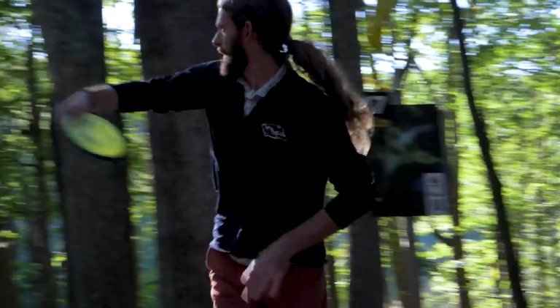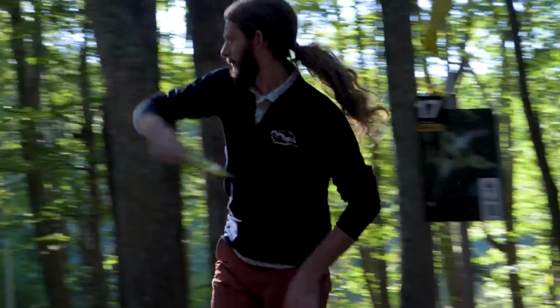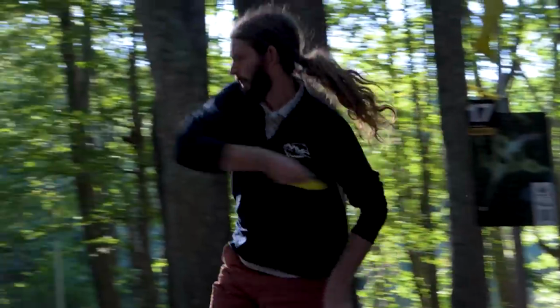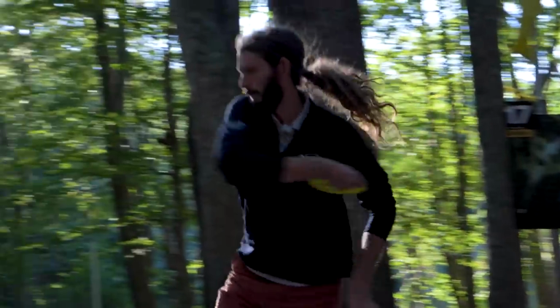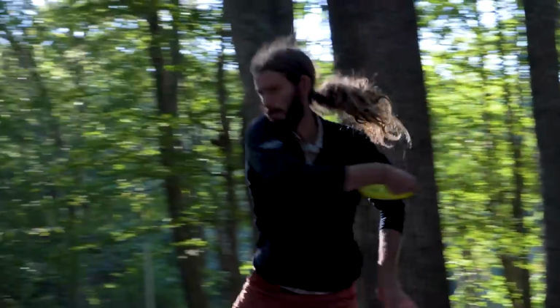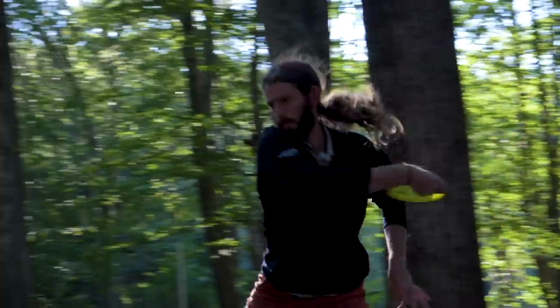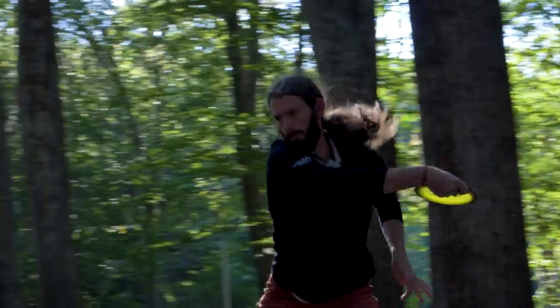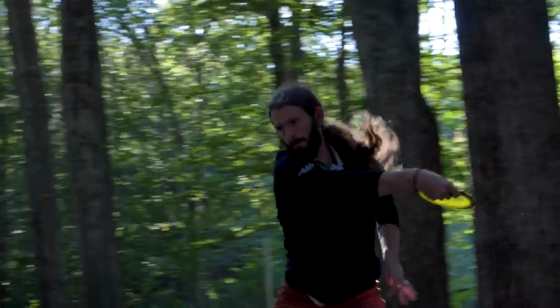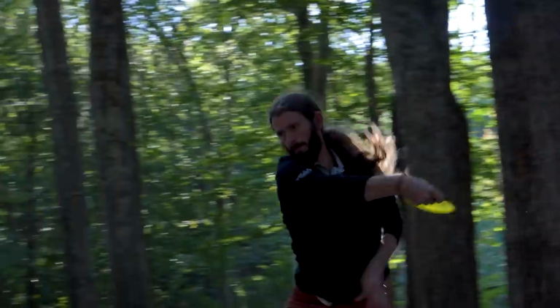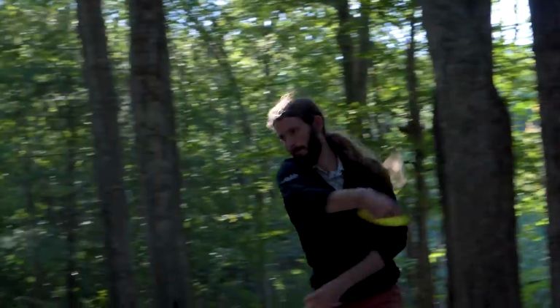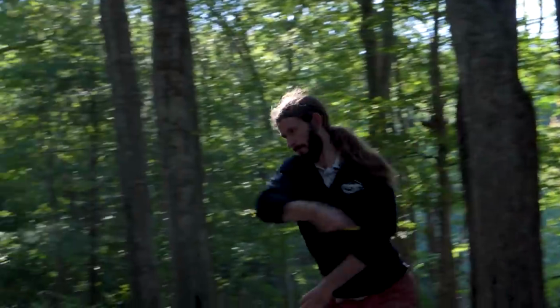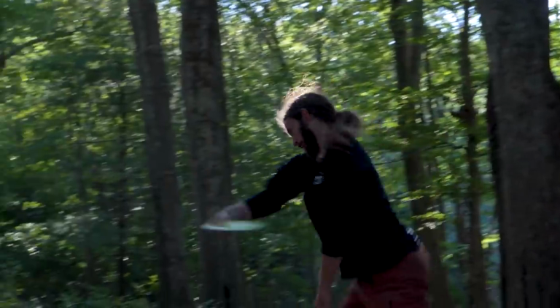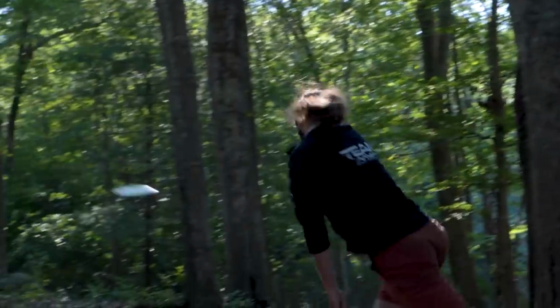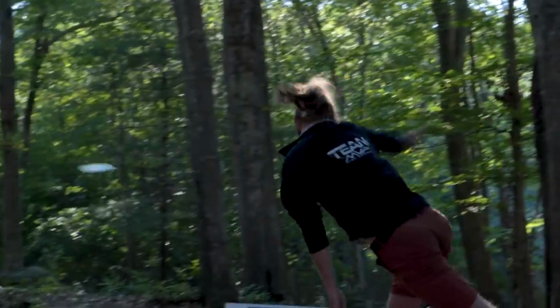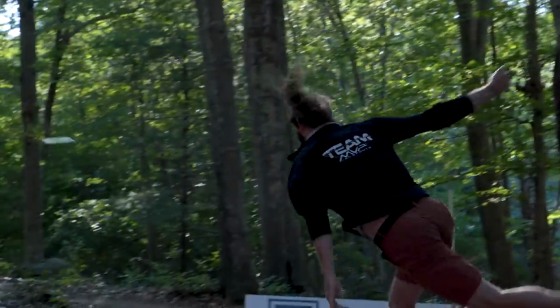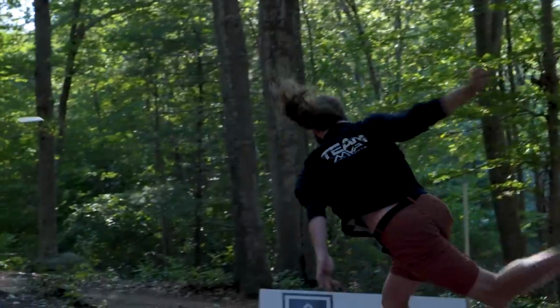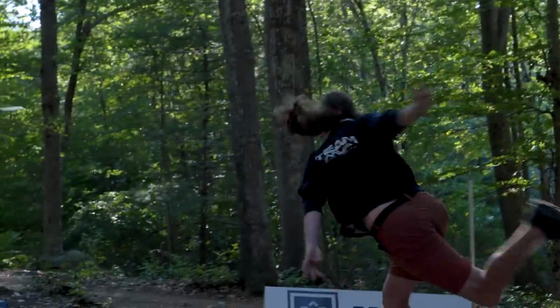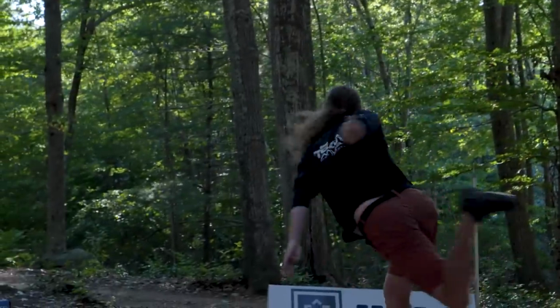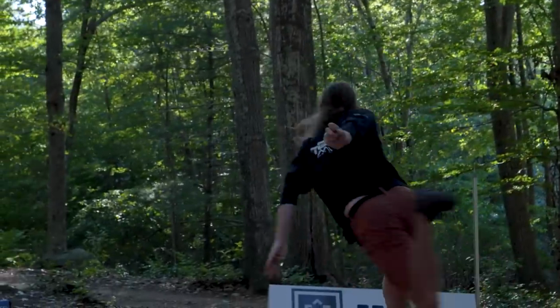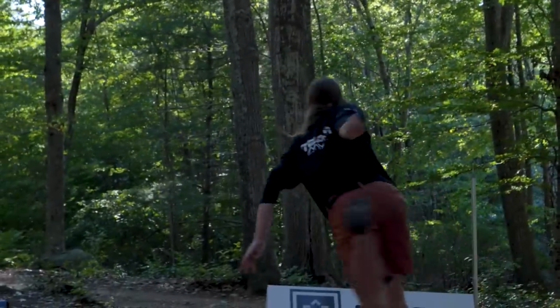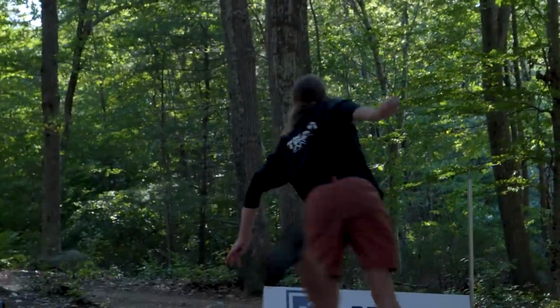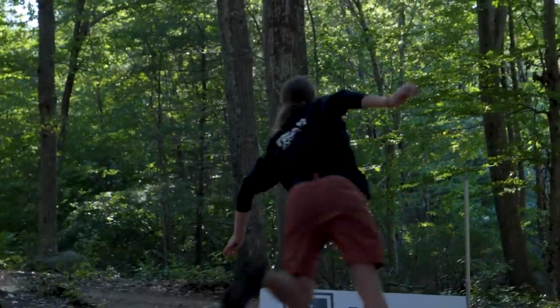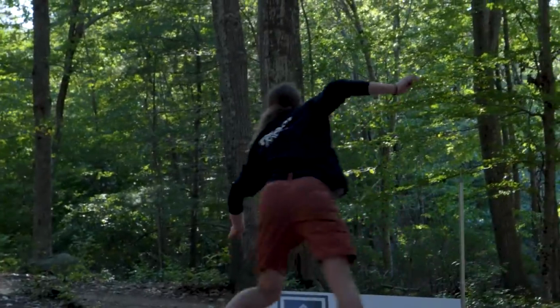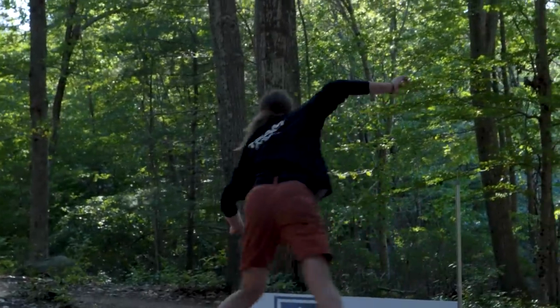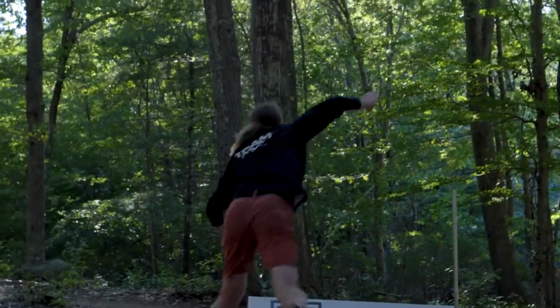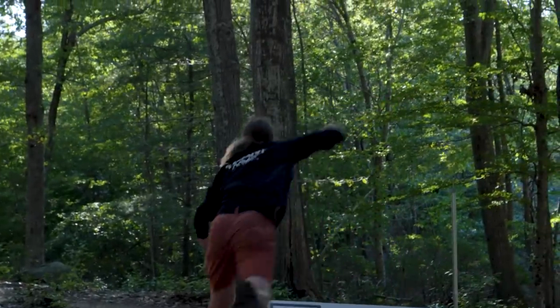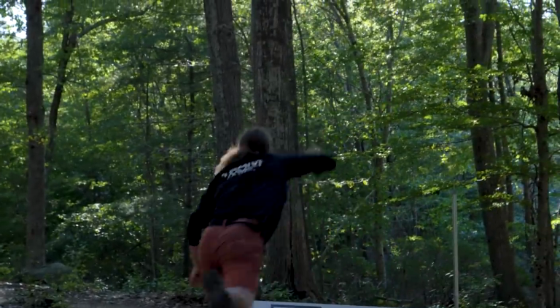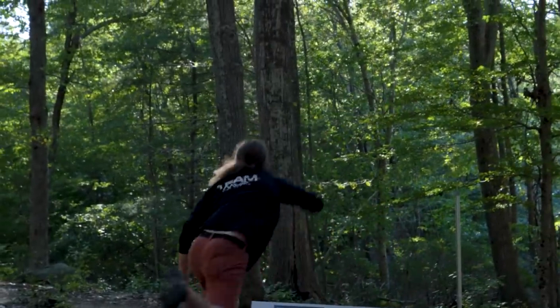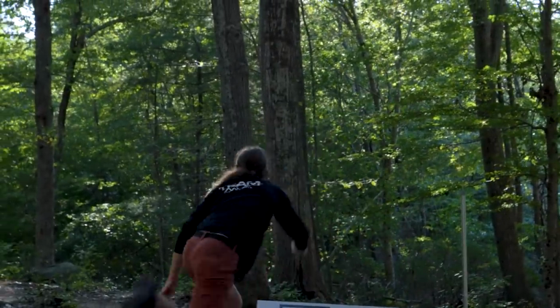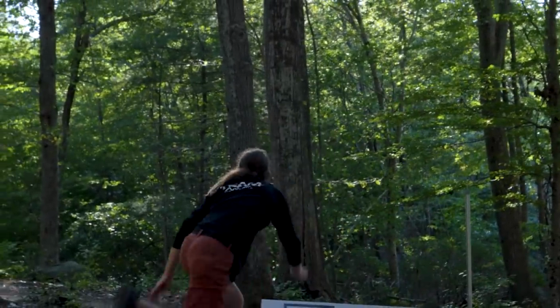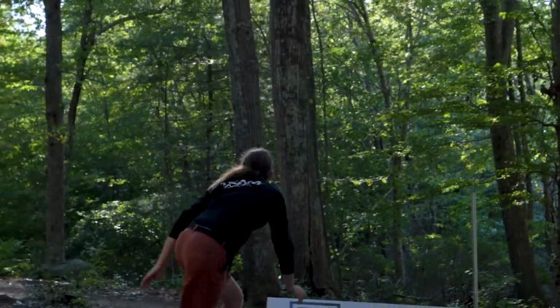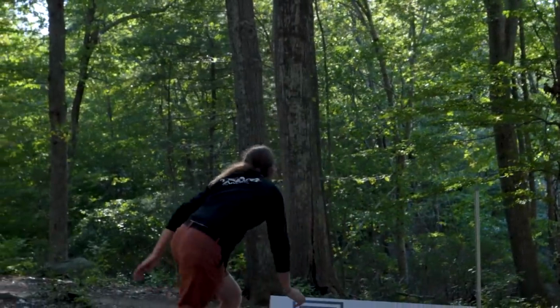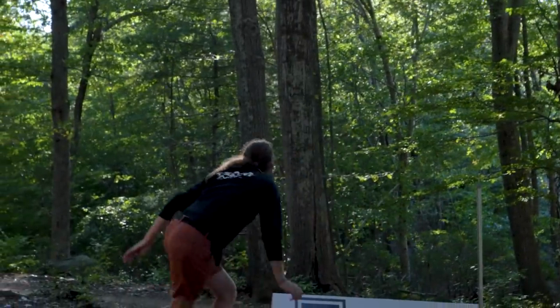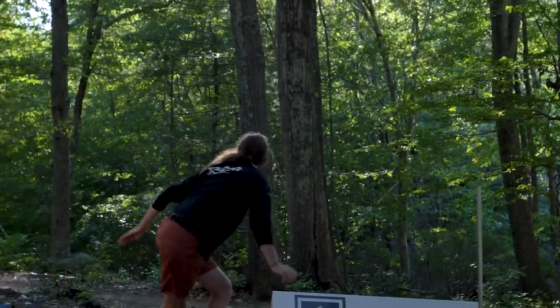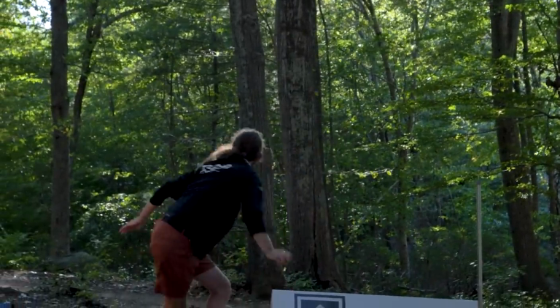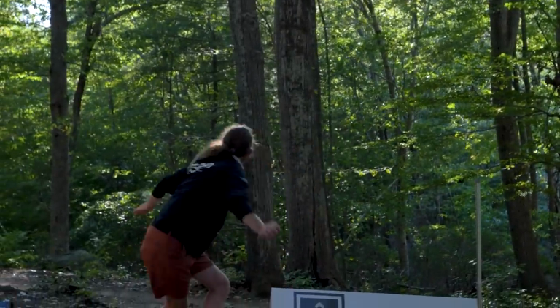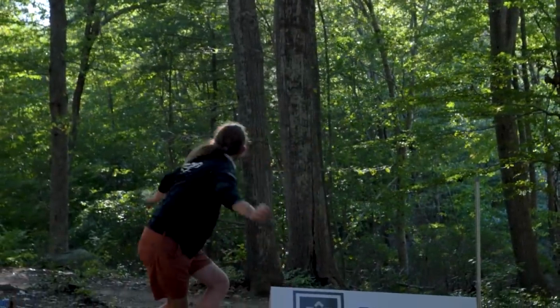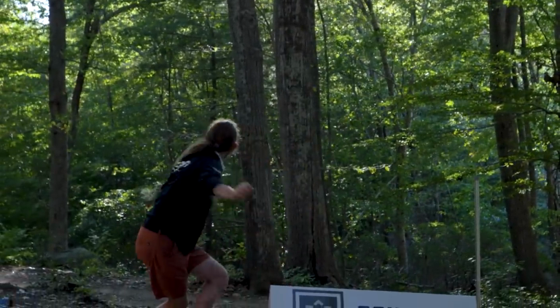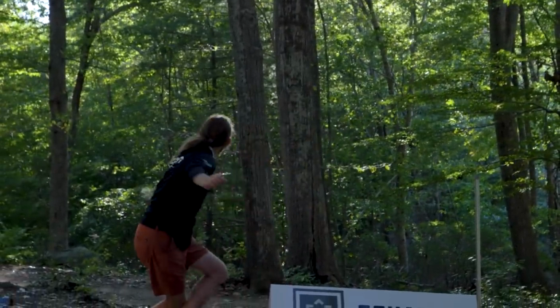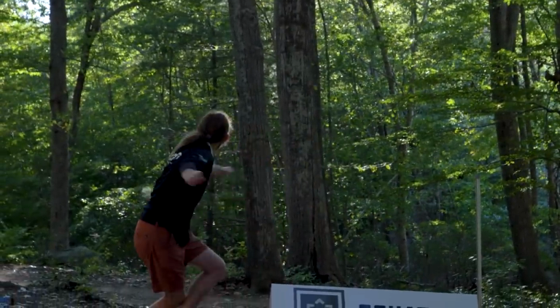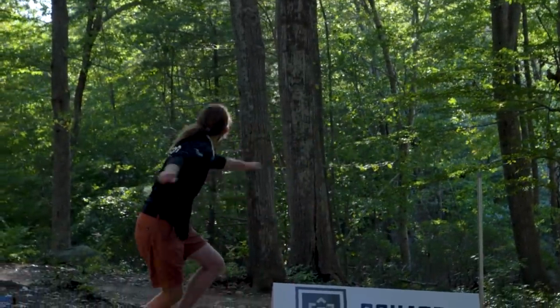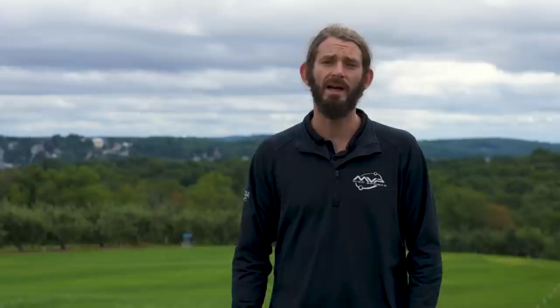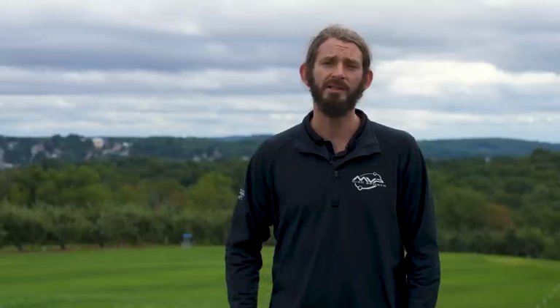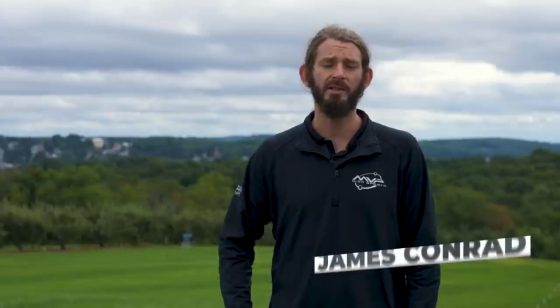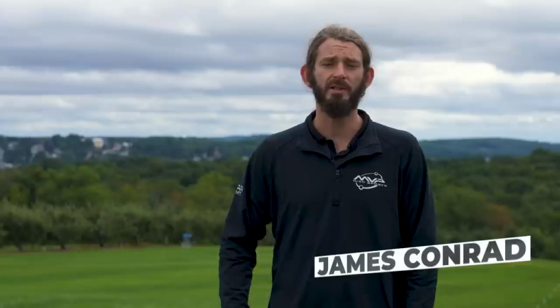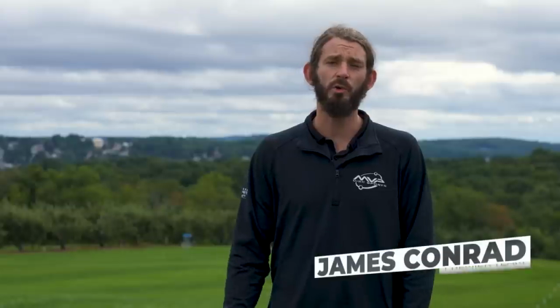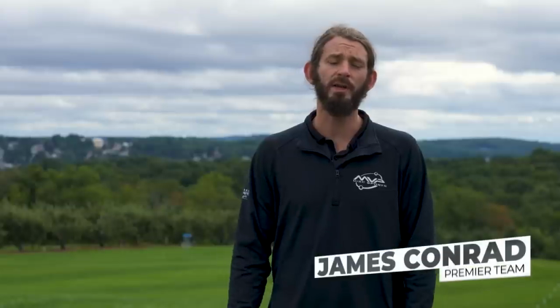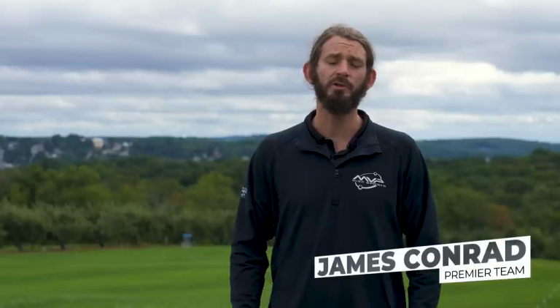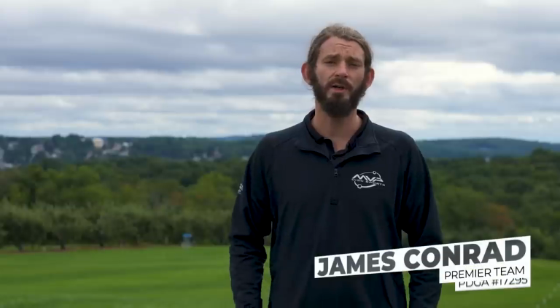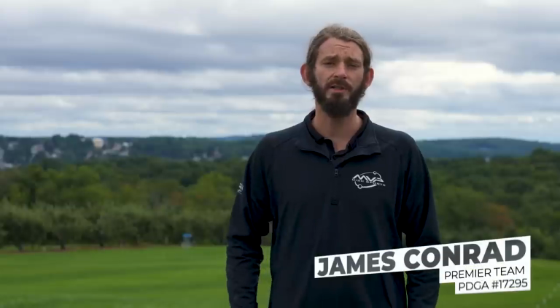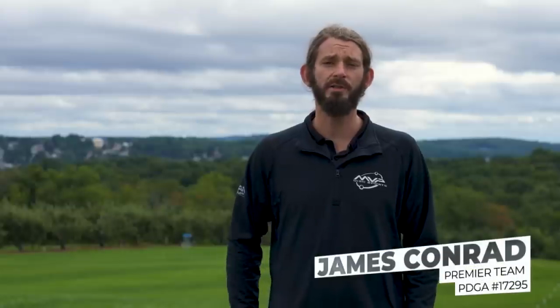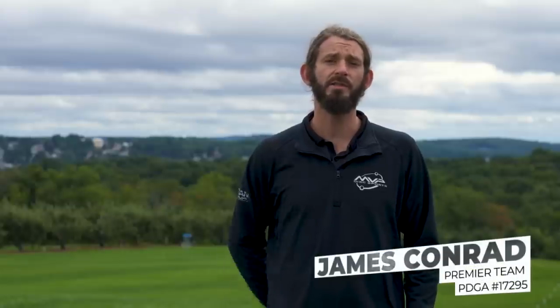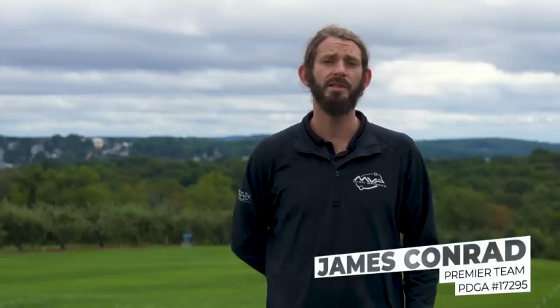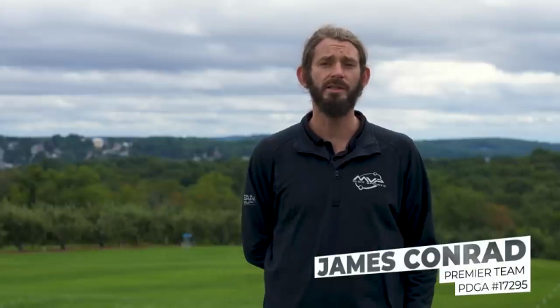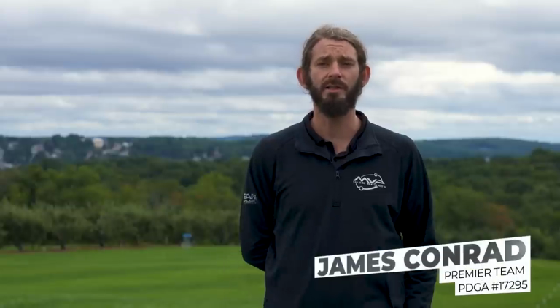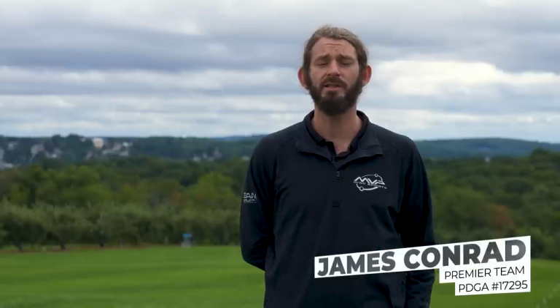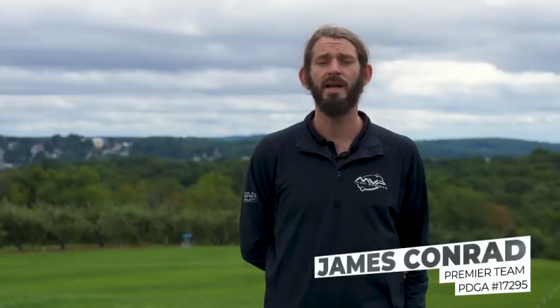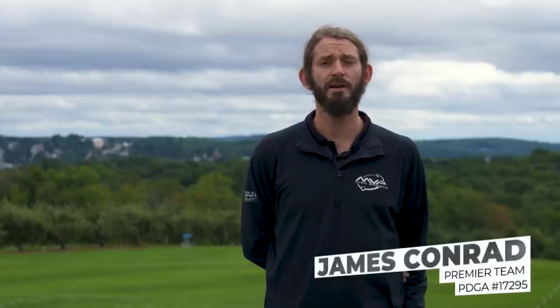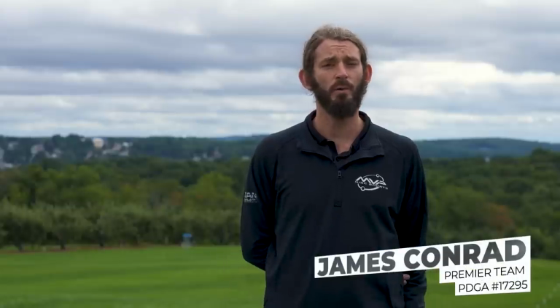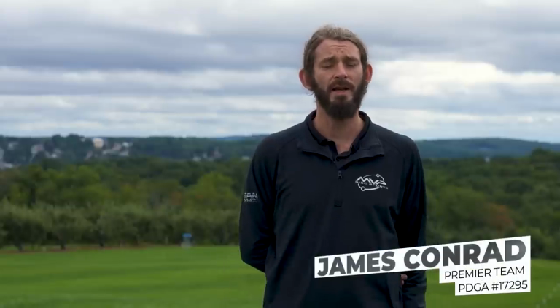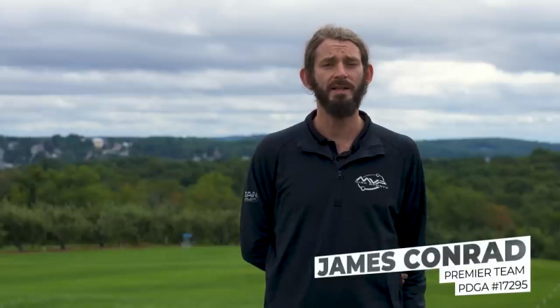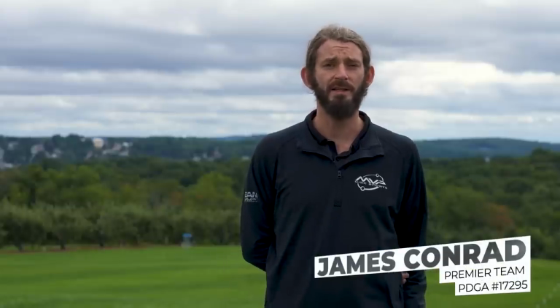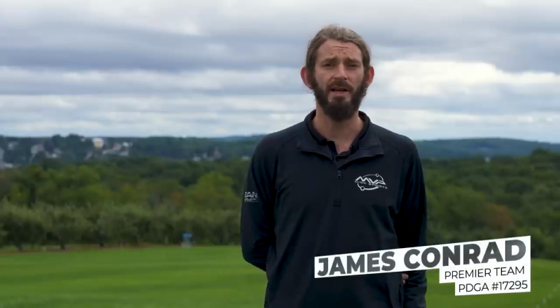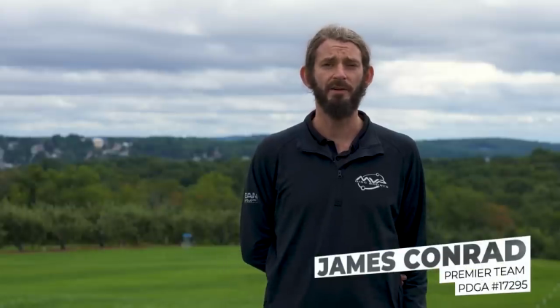I'm James Conrad with Team MVP. Today I'm going to give you guys an in-the-bag as the 2022 season is kind of winding down.